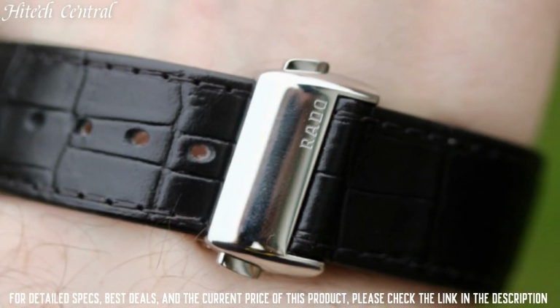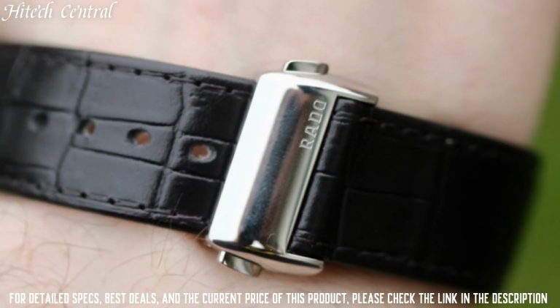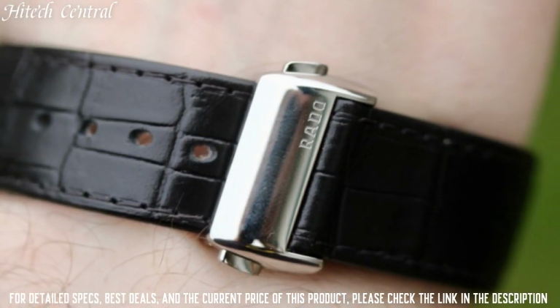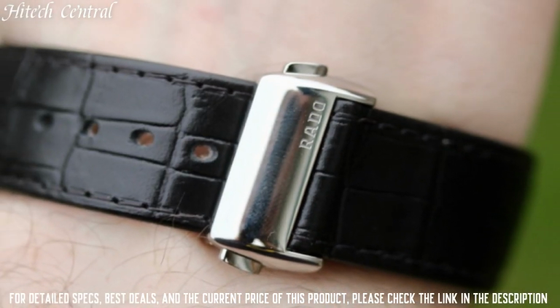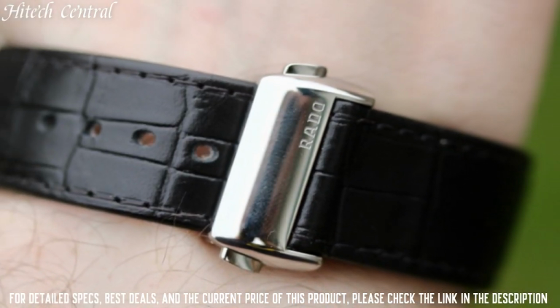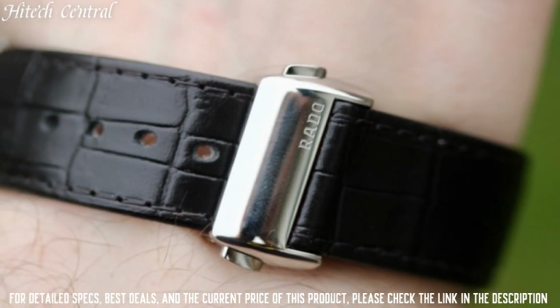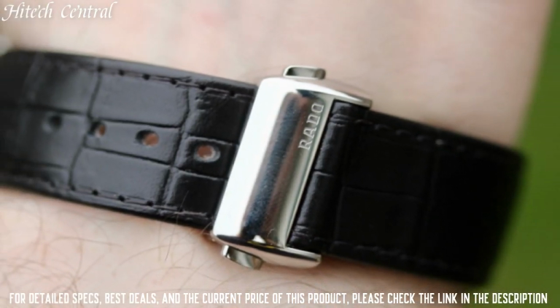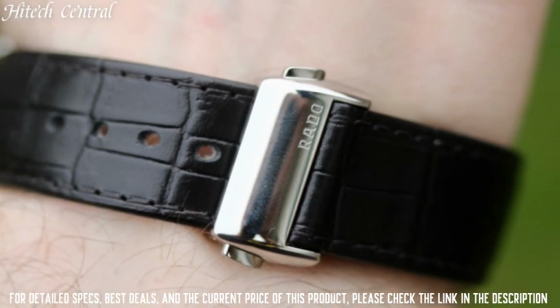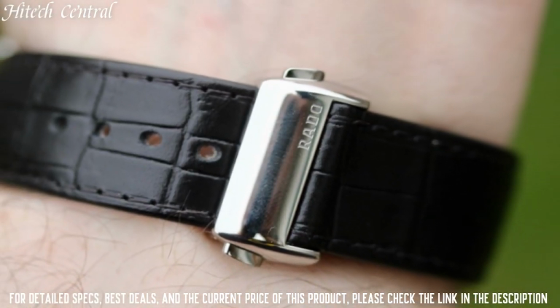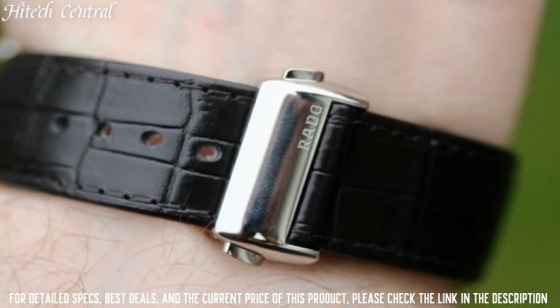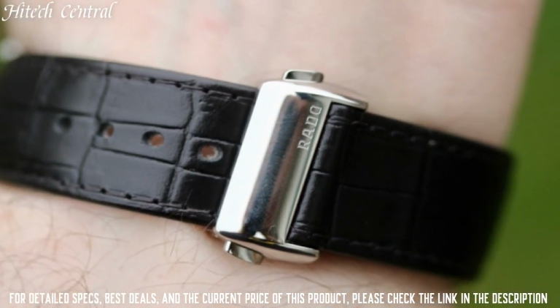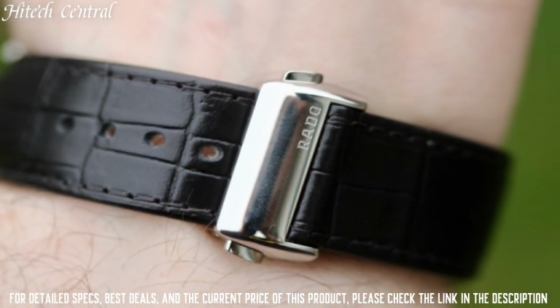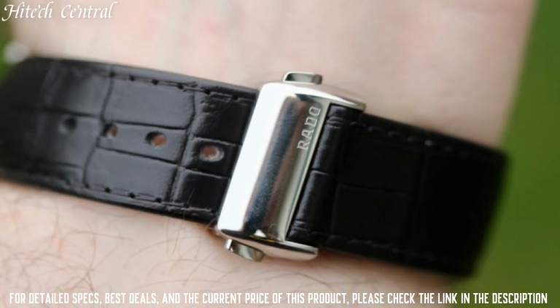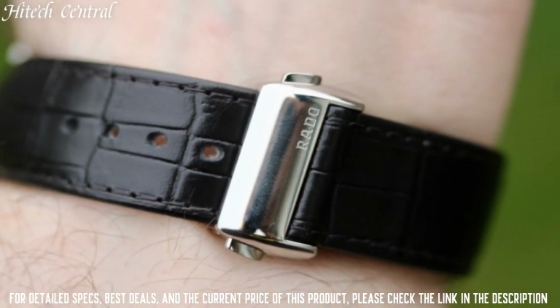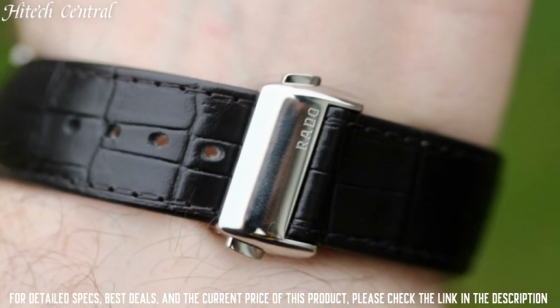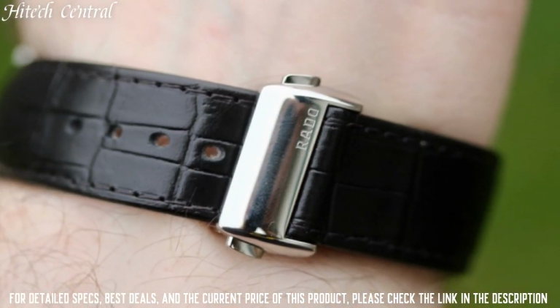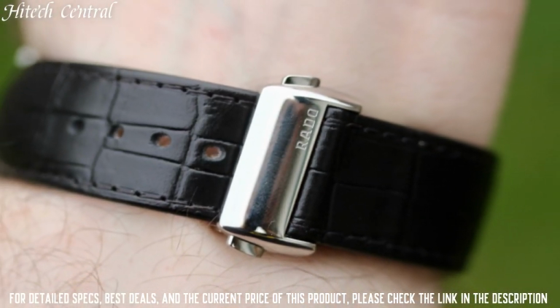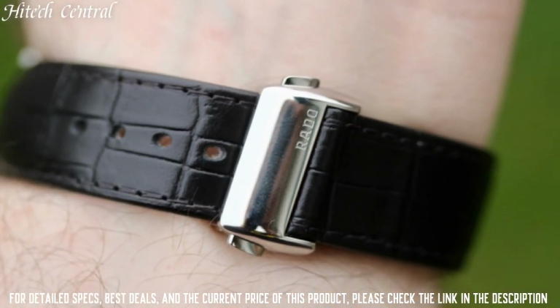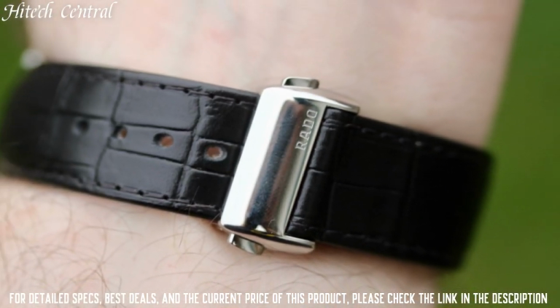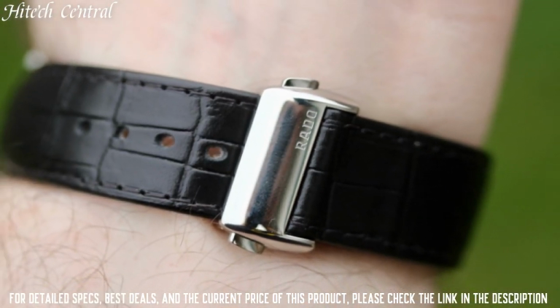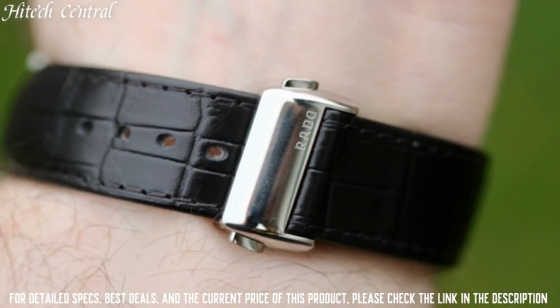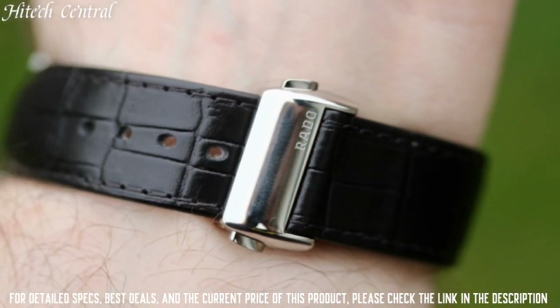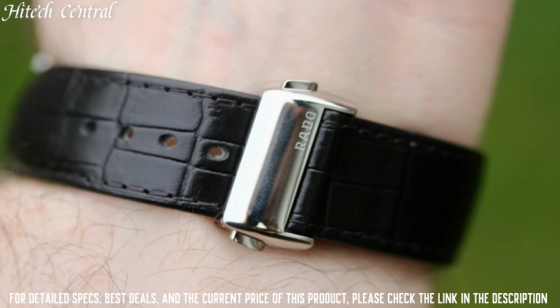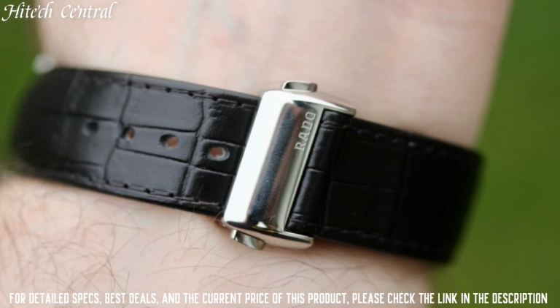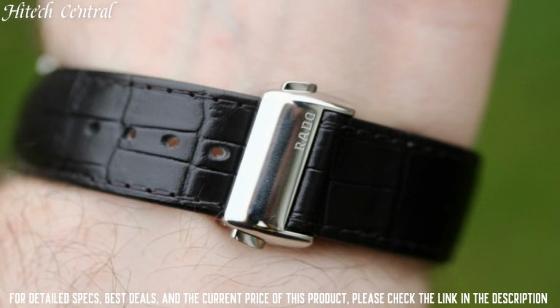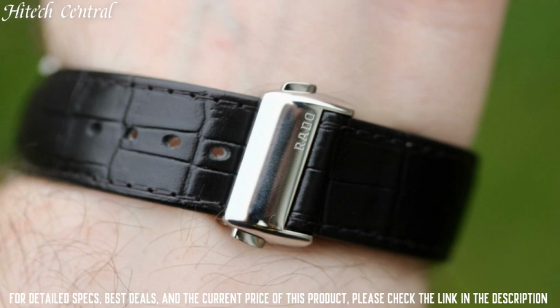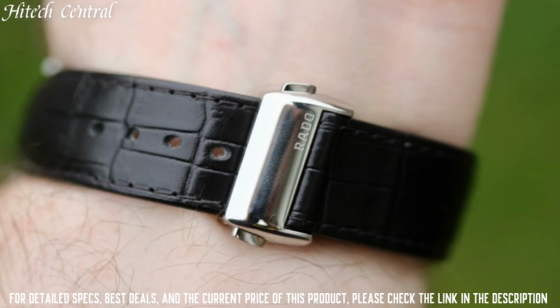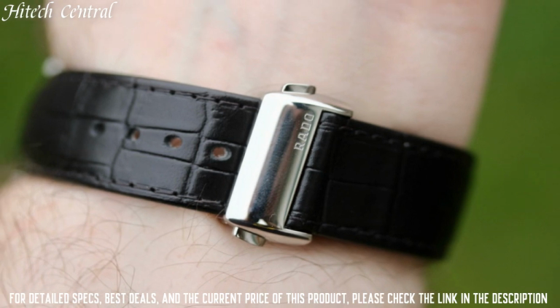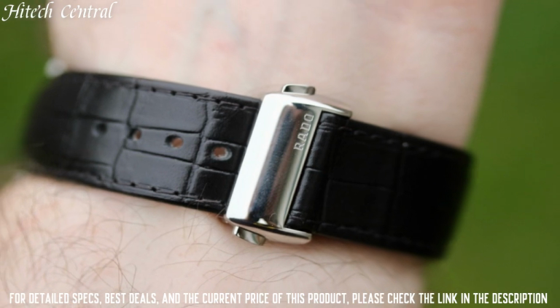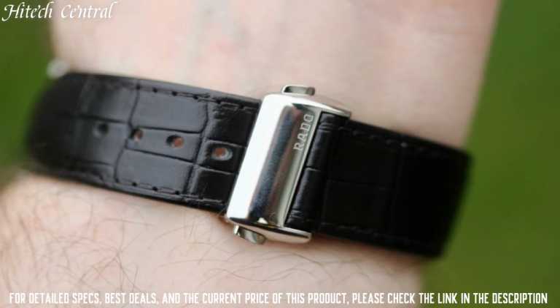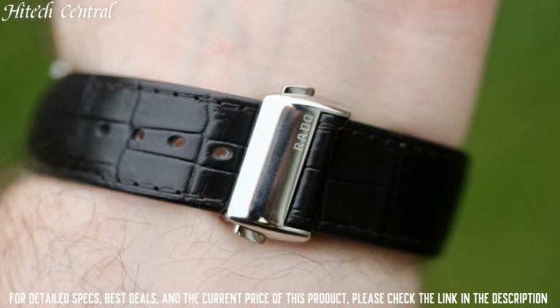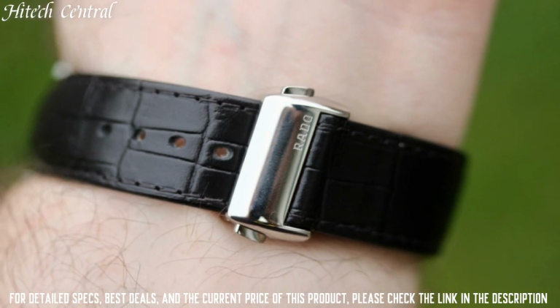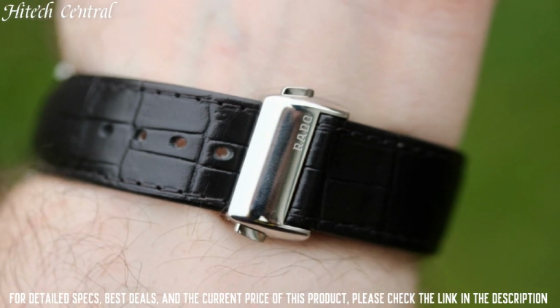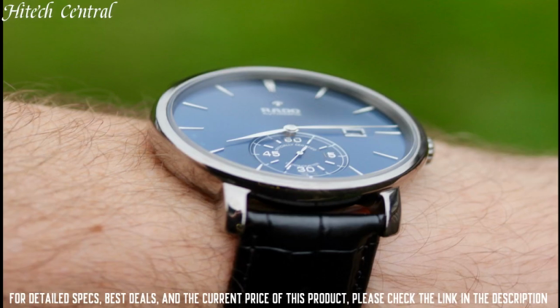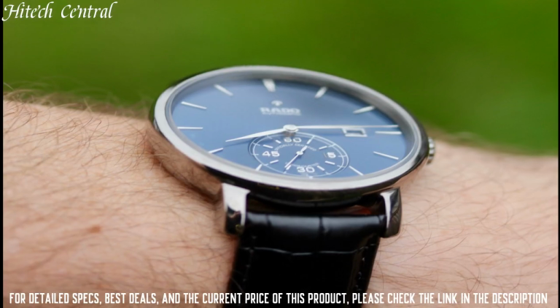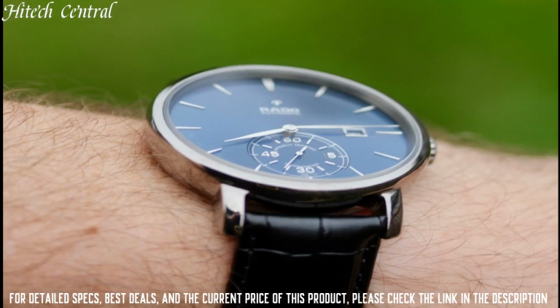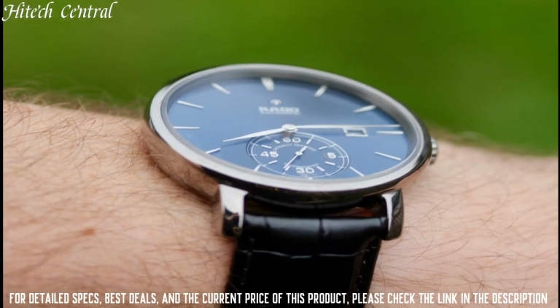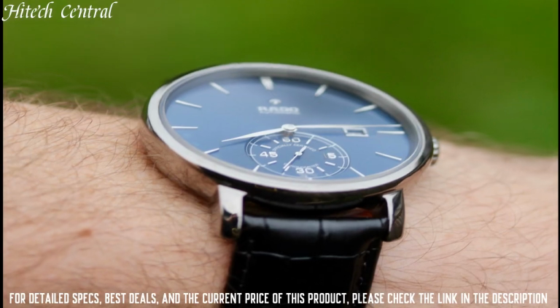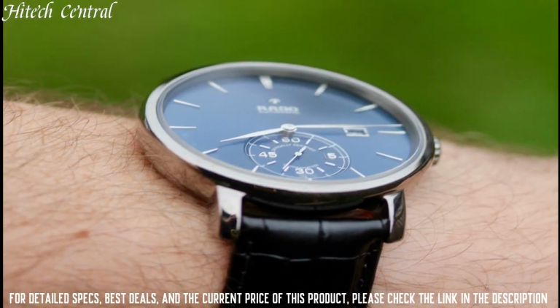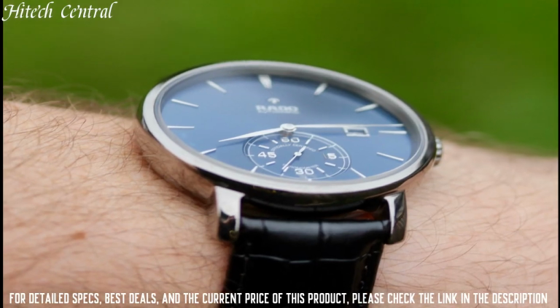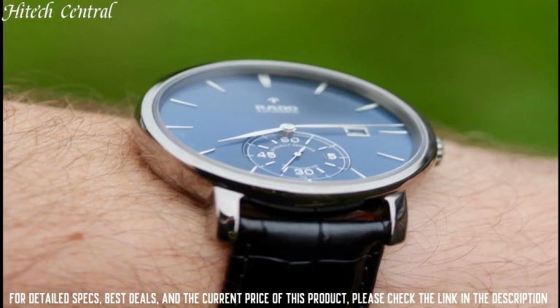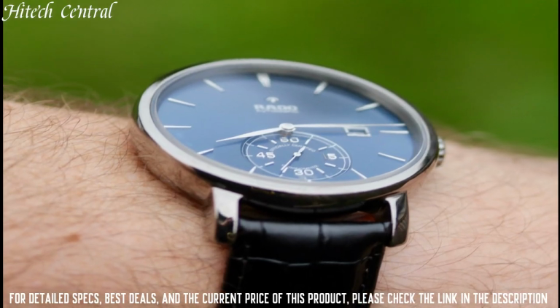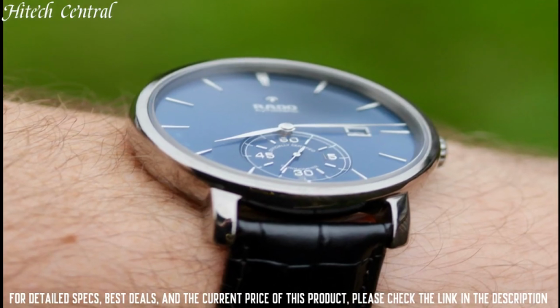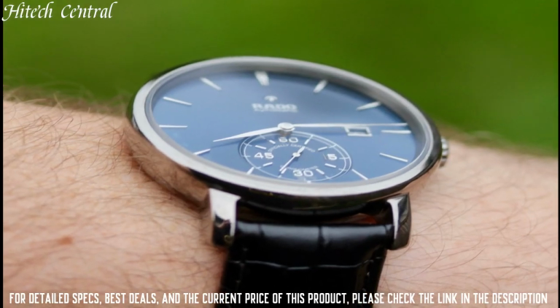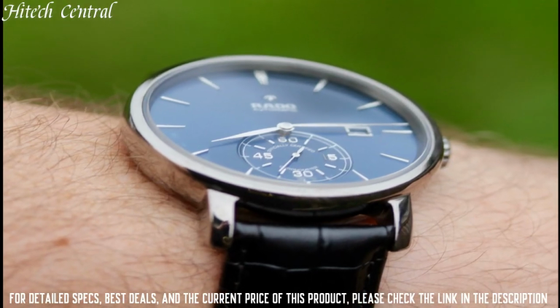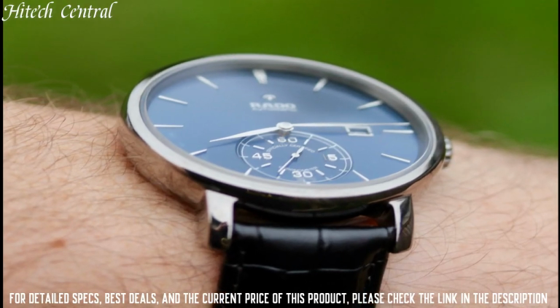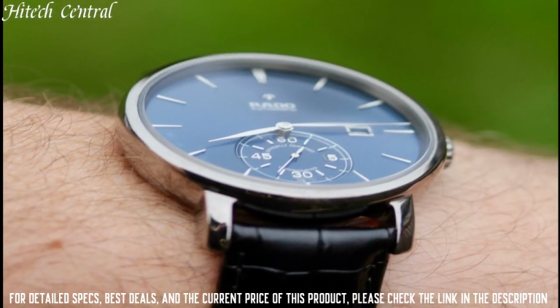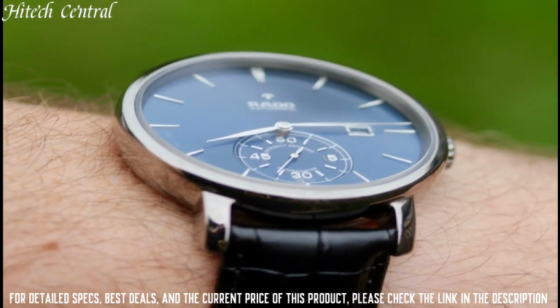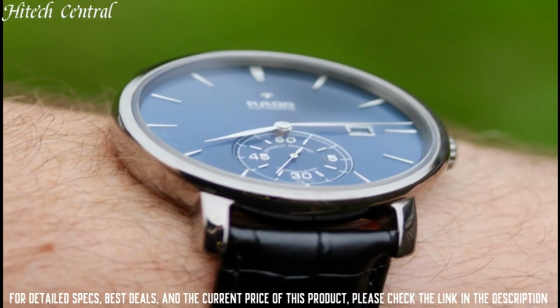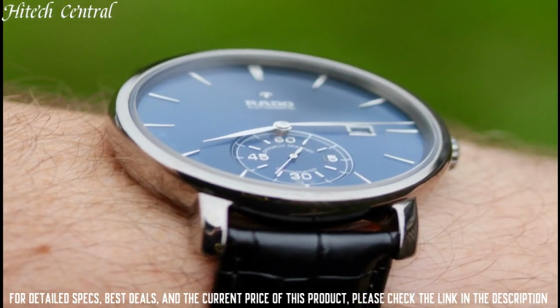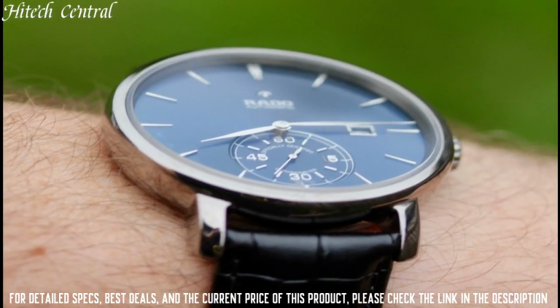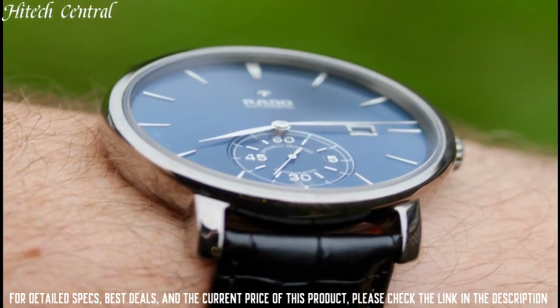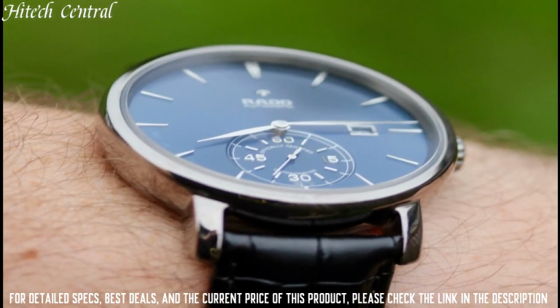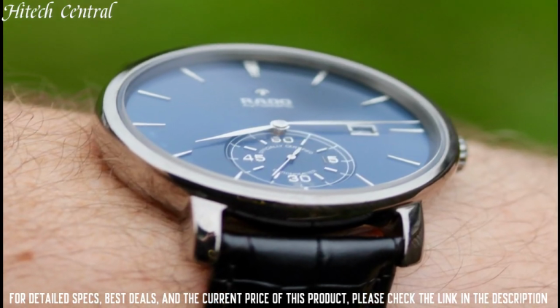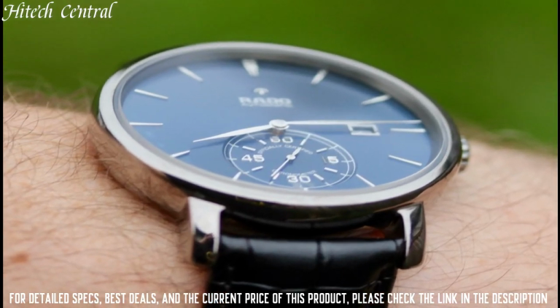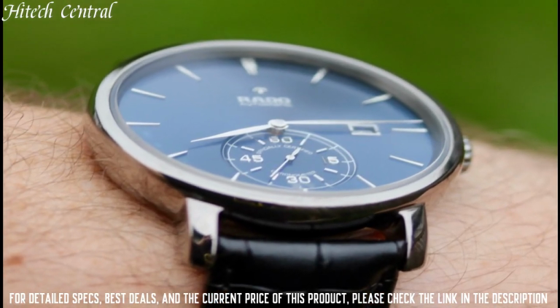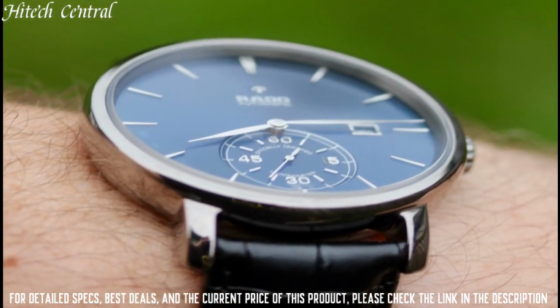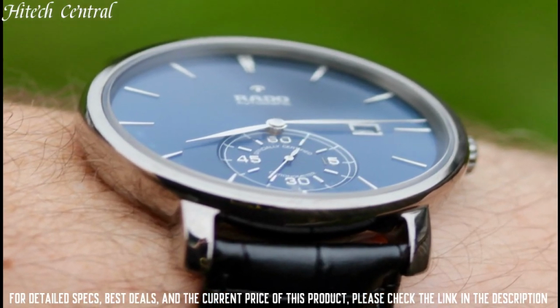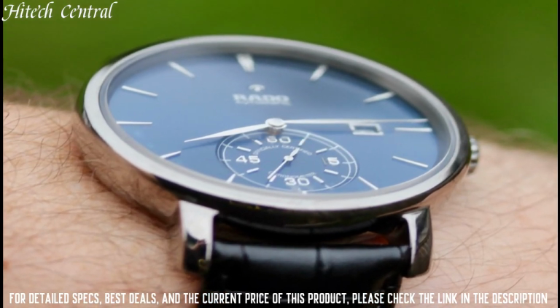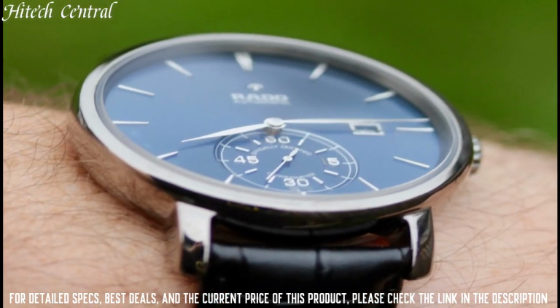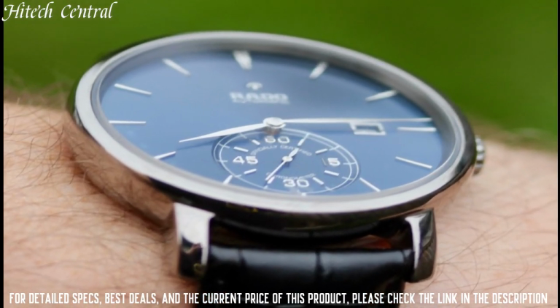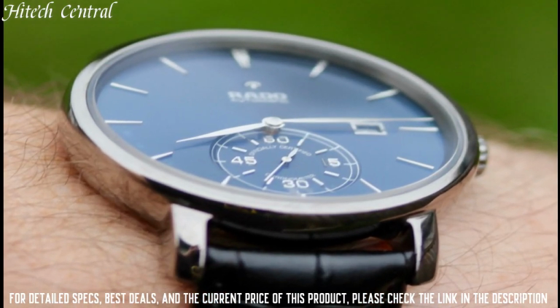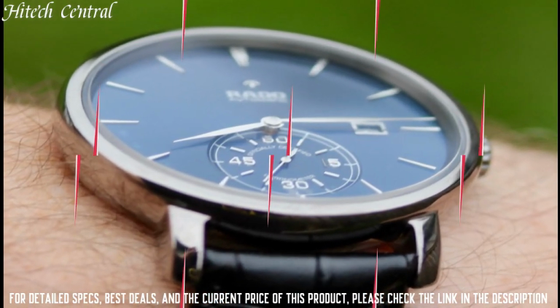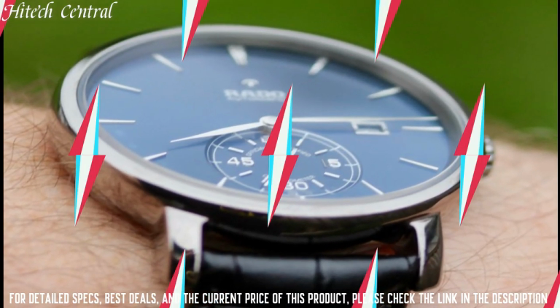Functions: date, hour, minute, second, power reserve. Dress watch style.